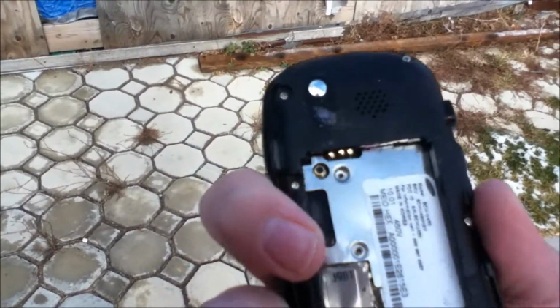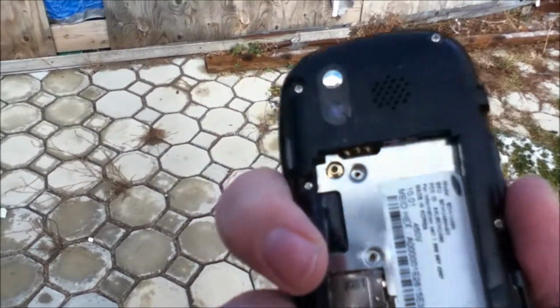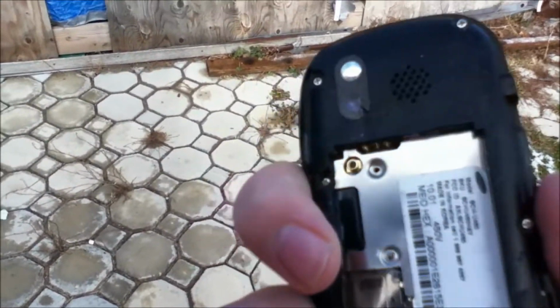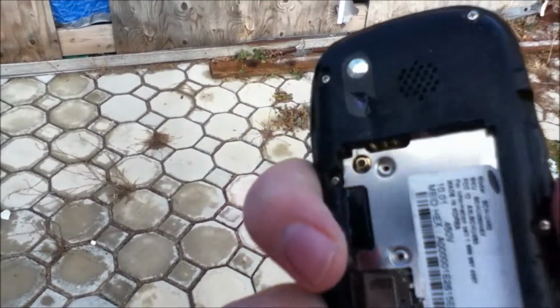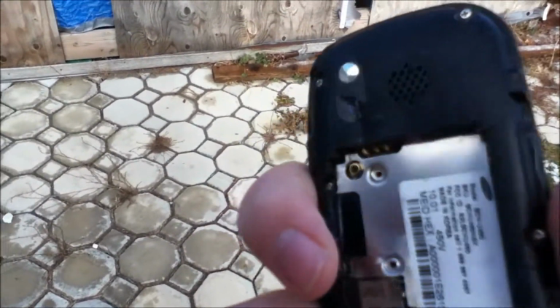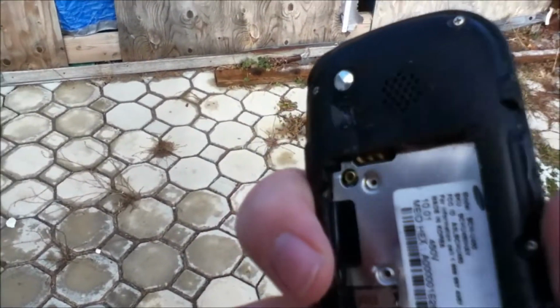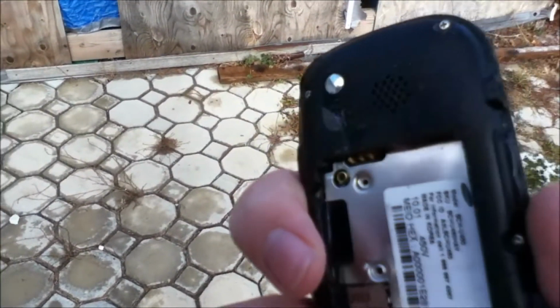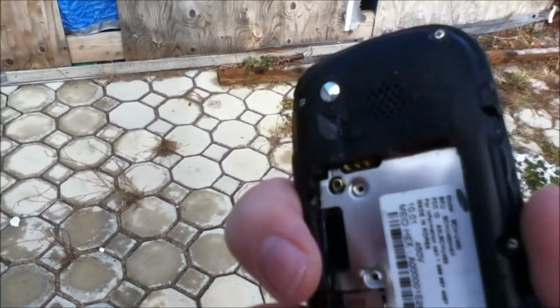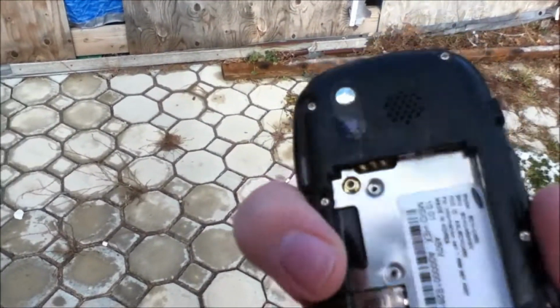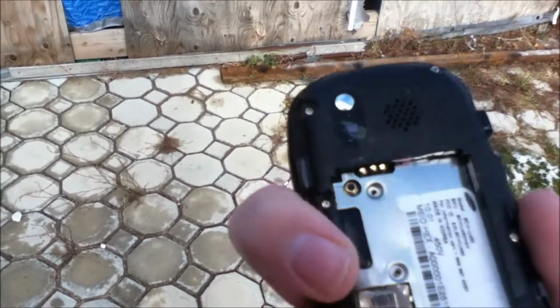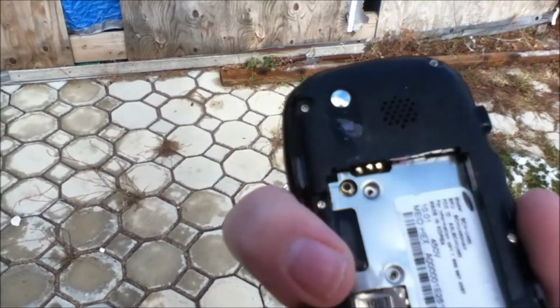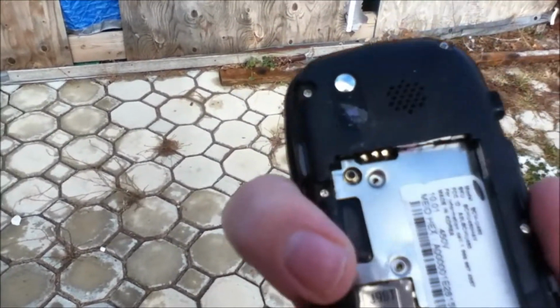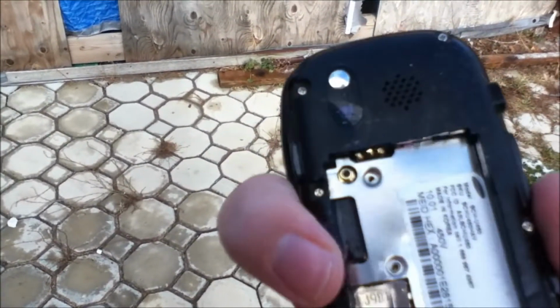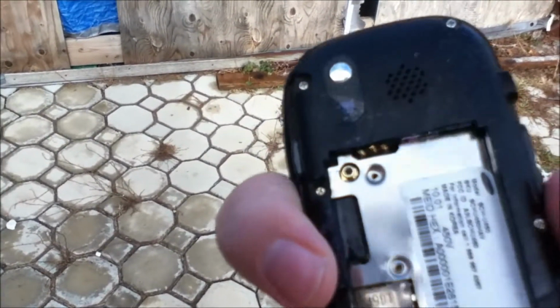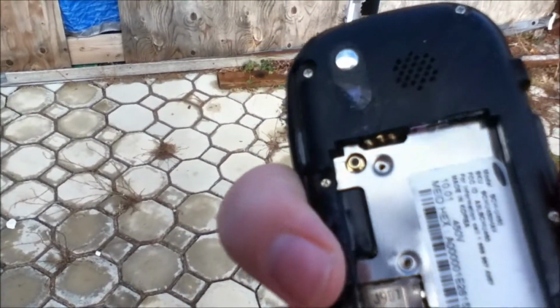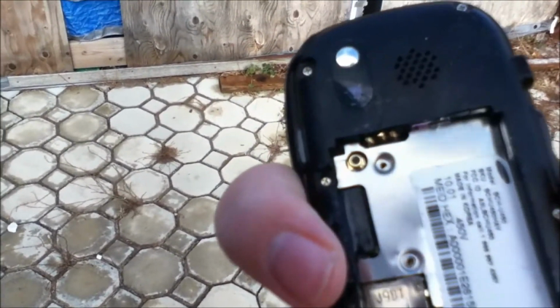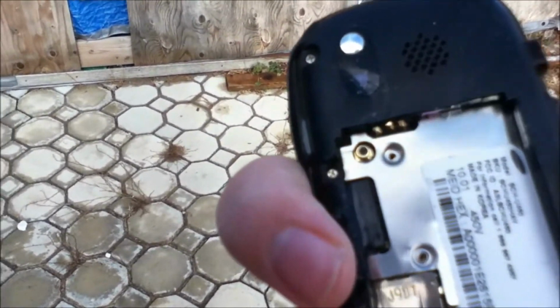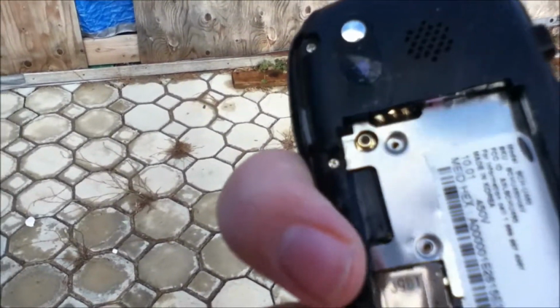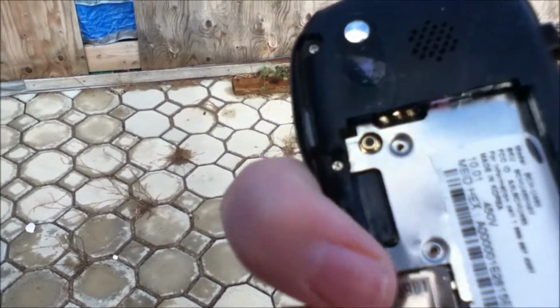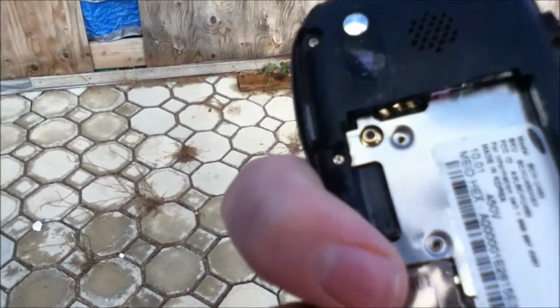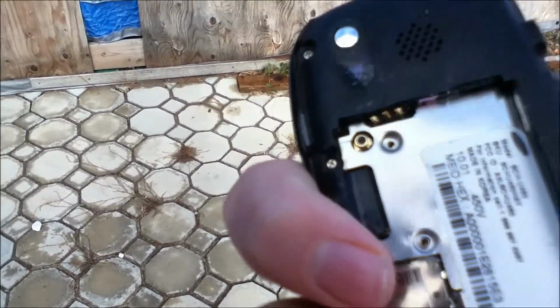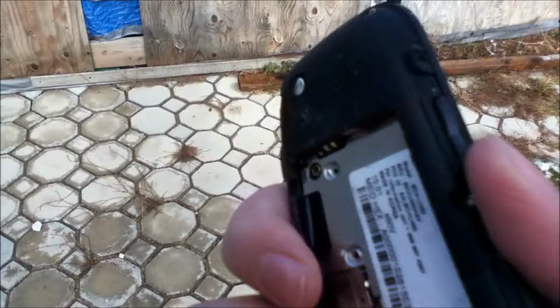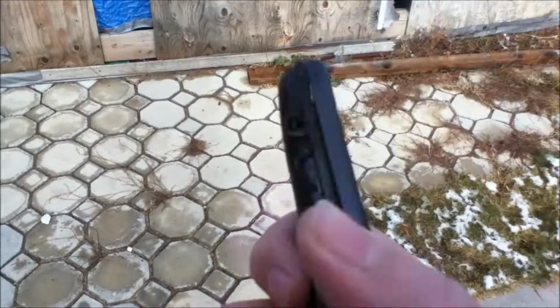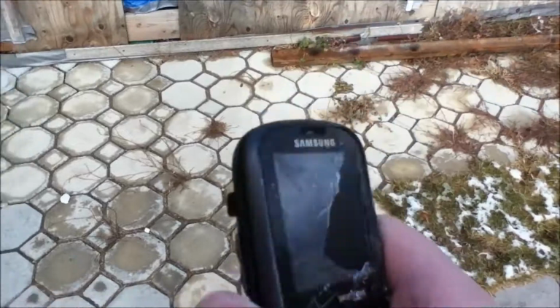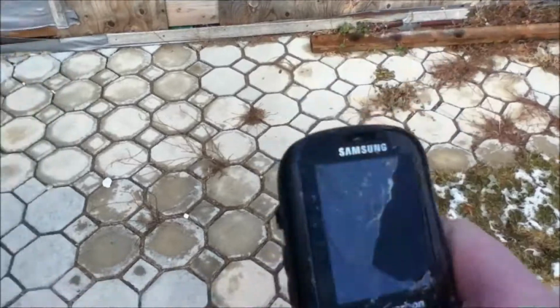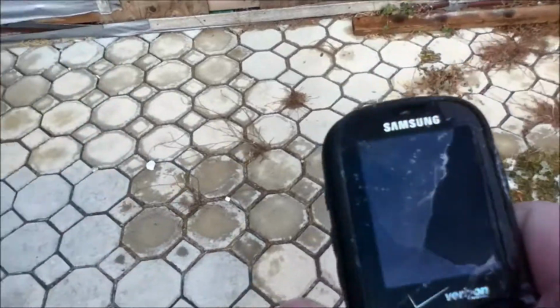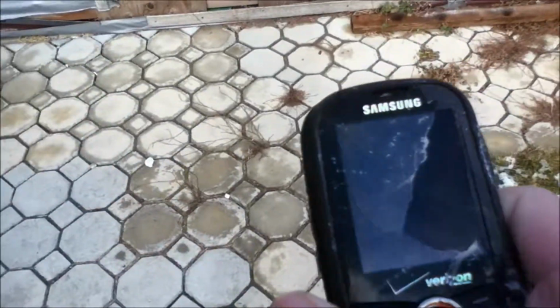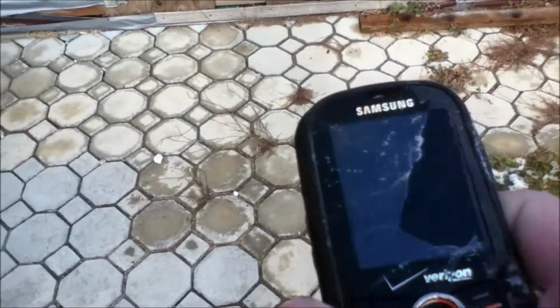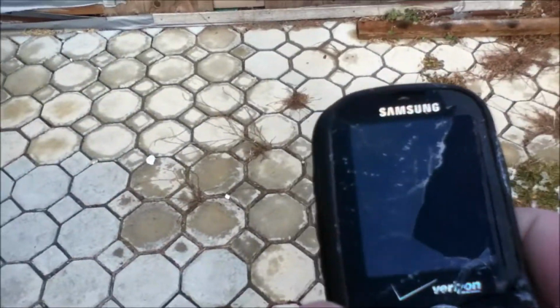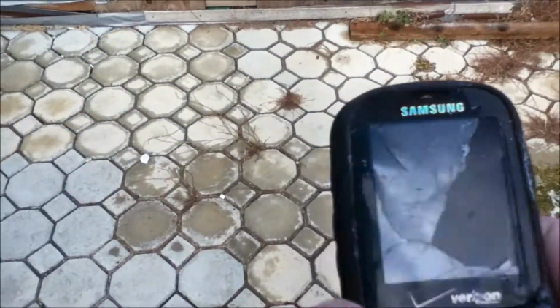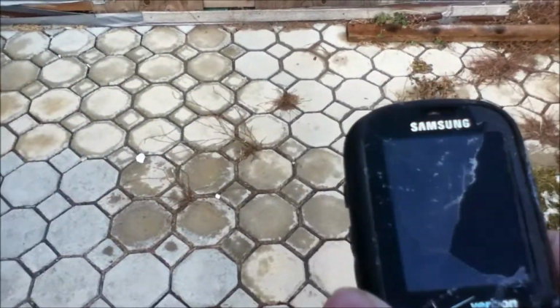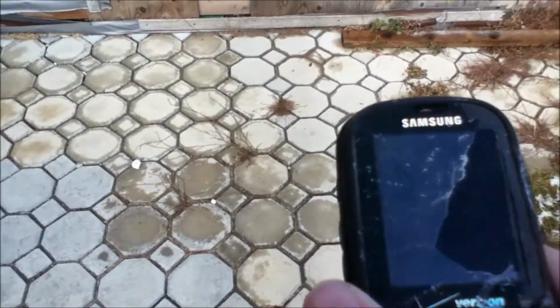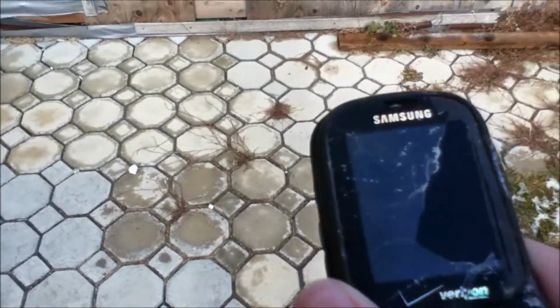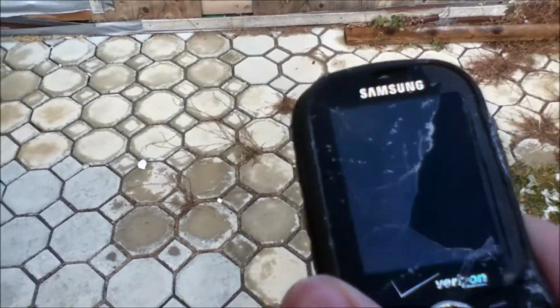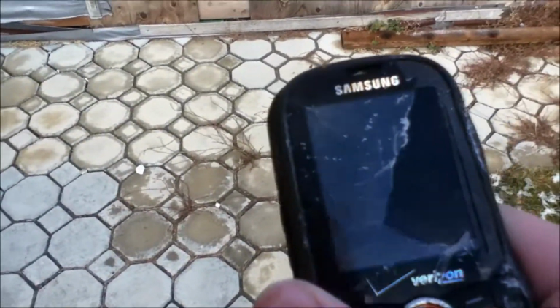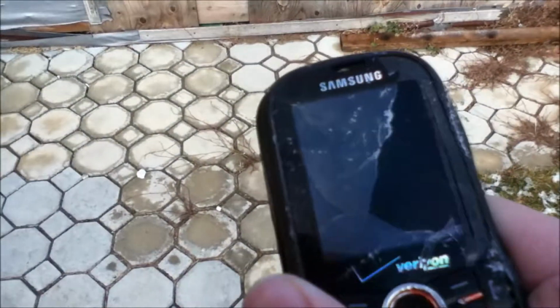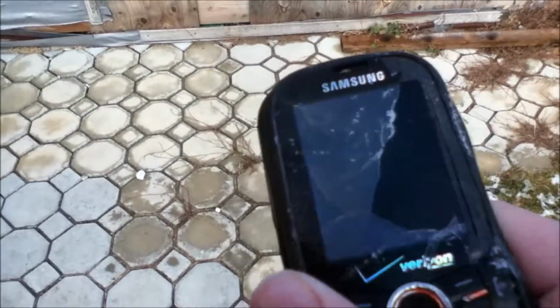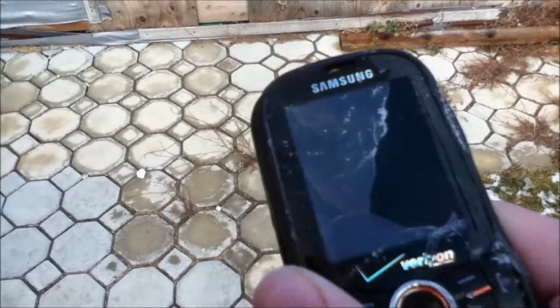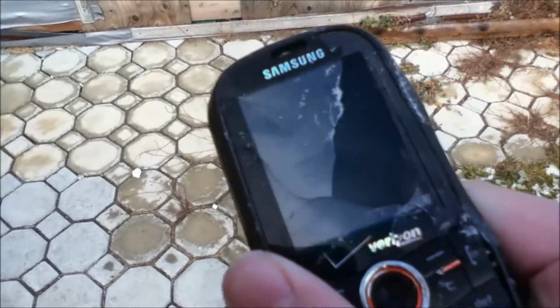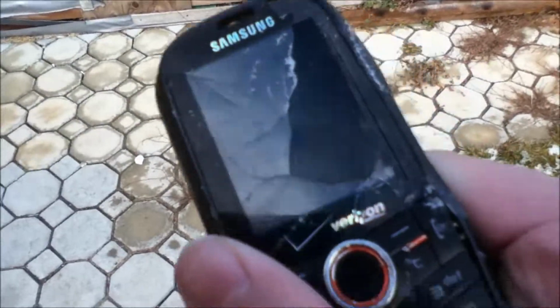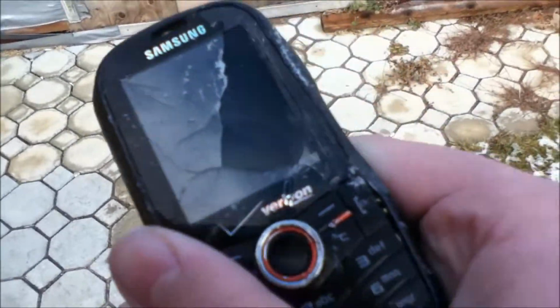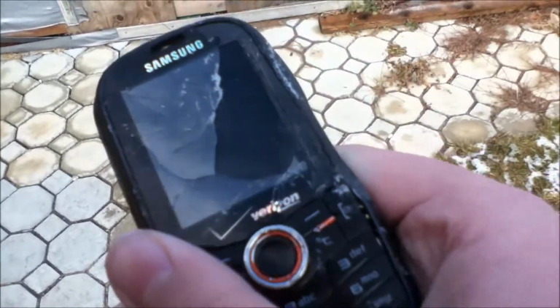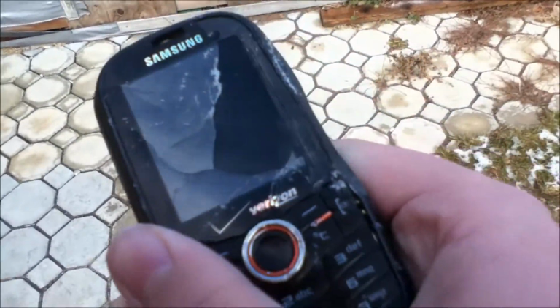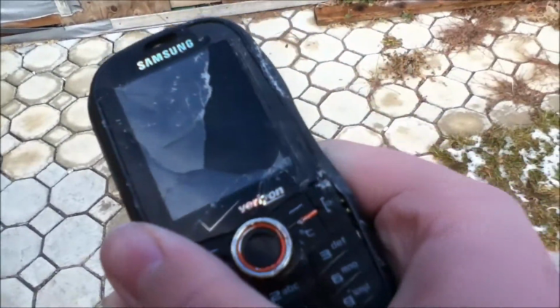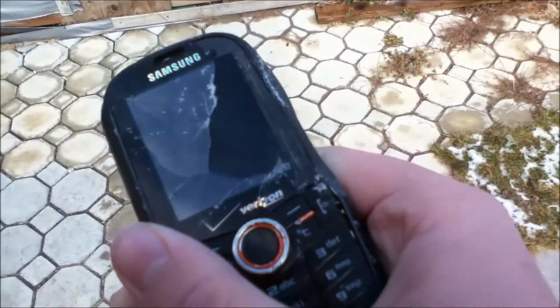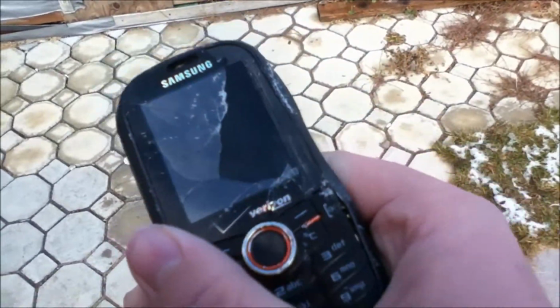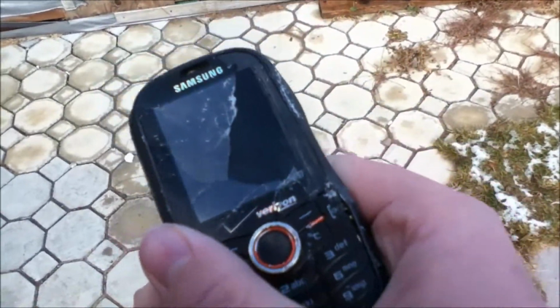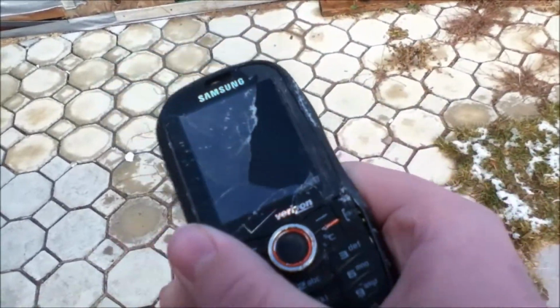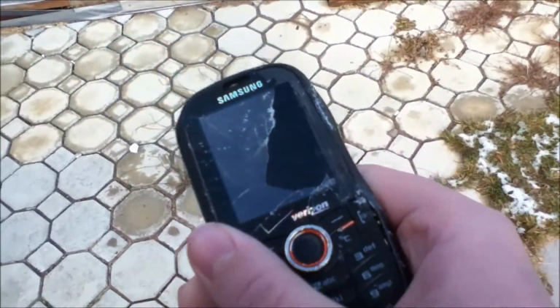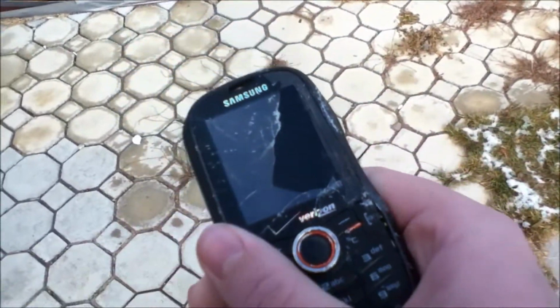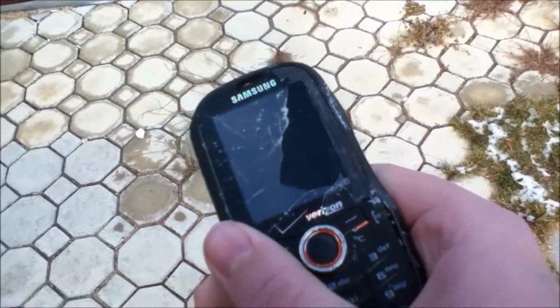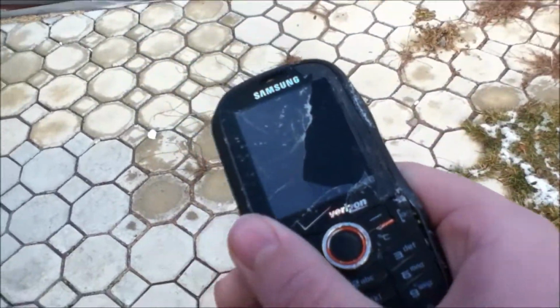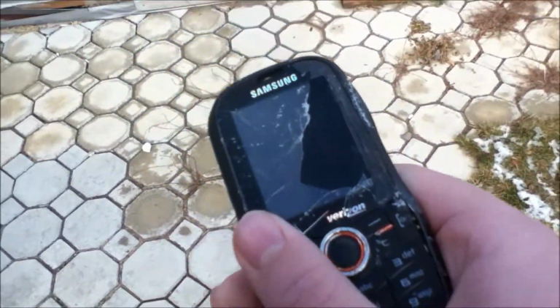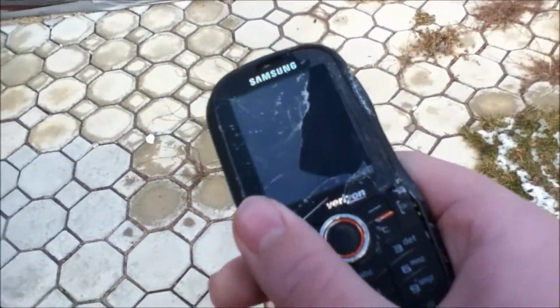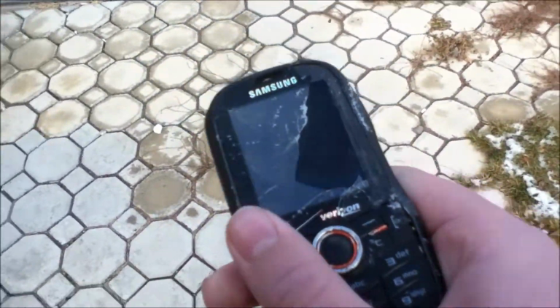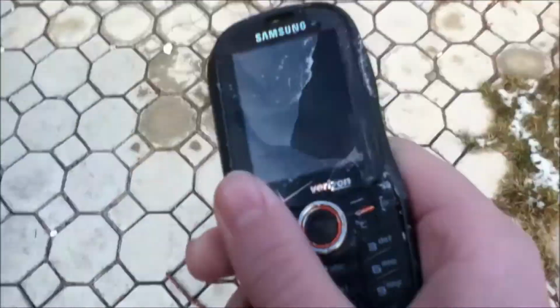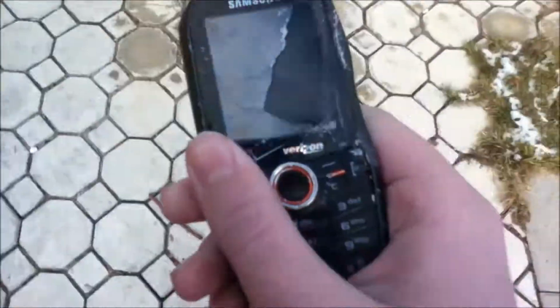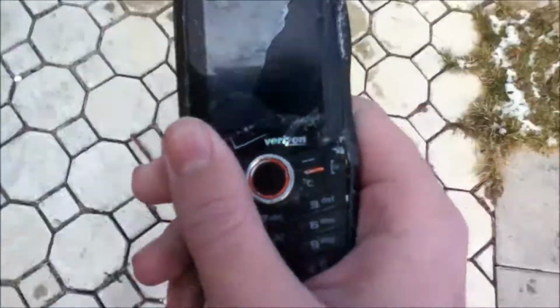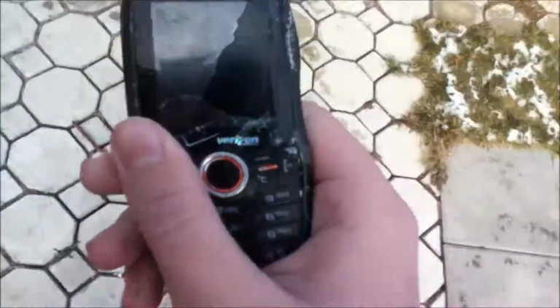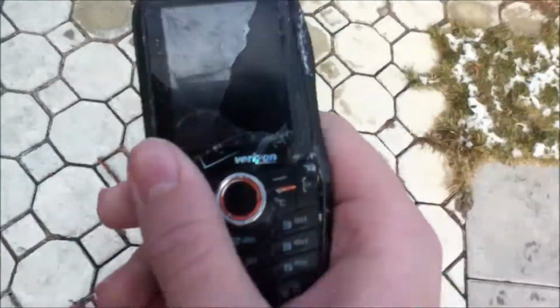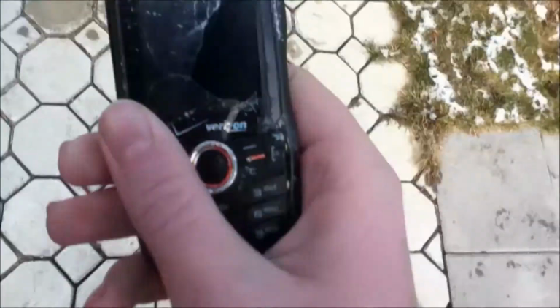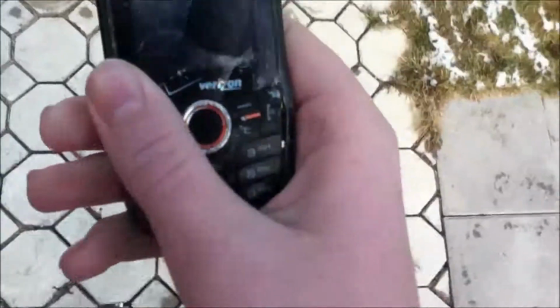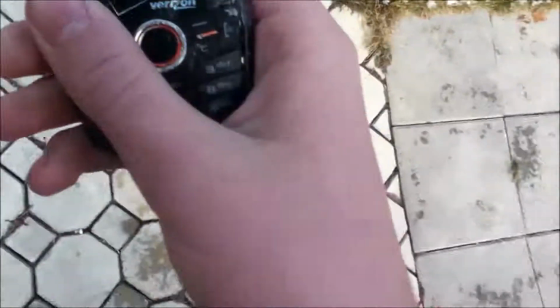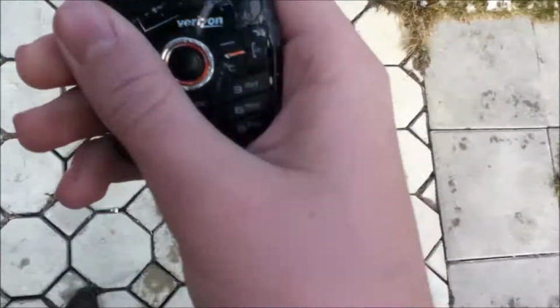Oh — damn it. I think I'm using the wrong tool for this.